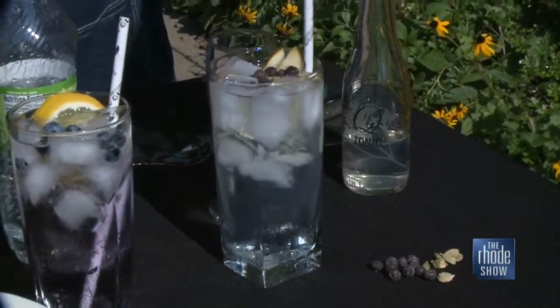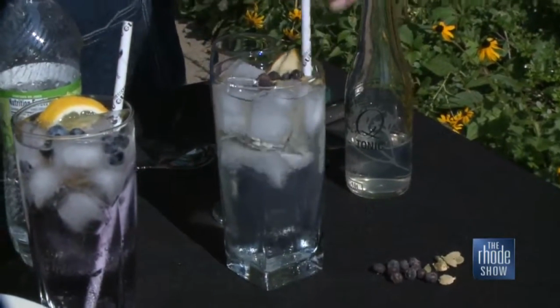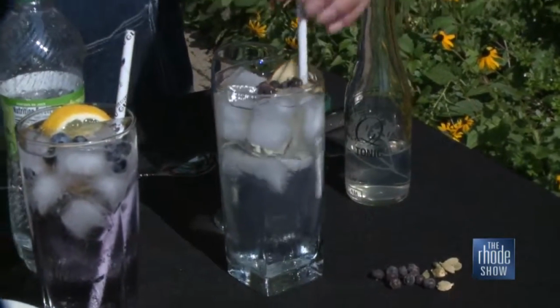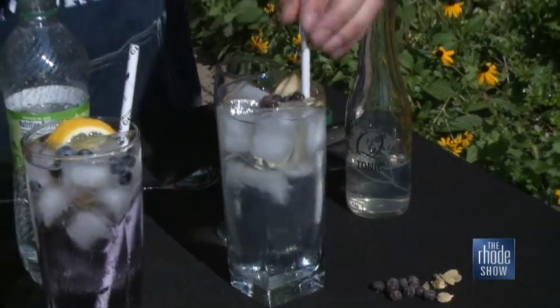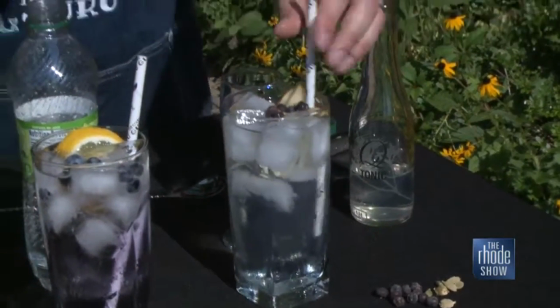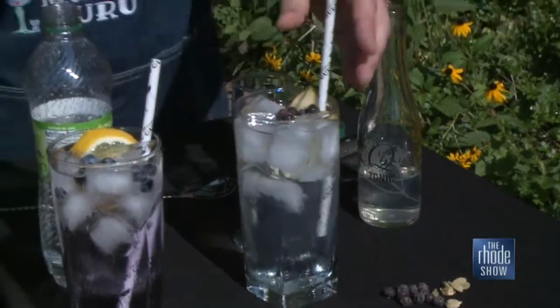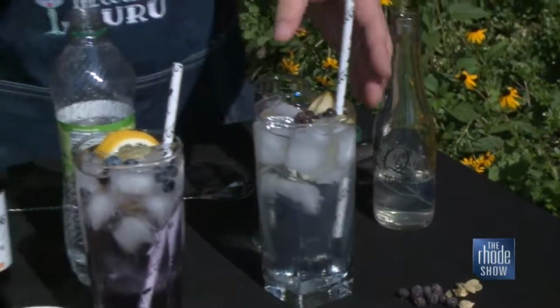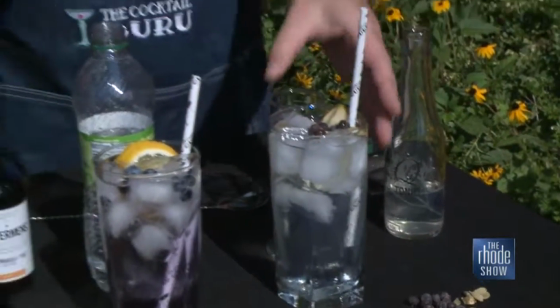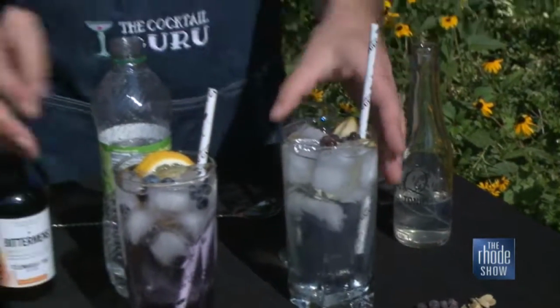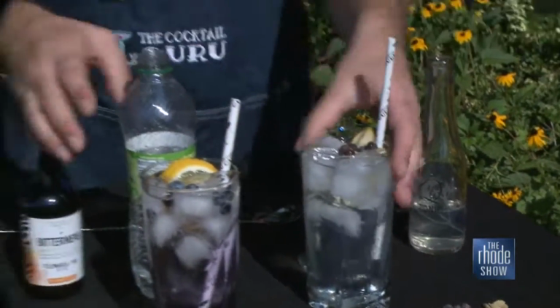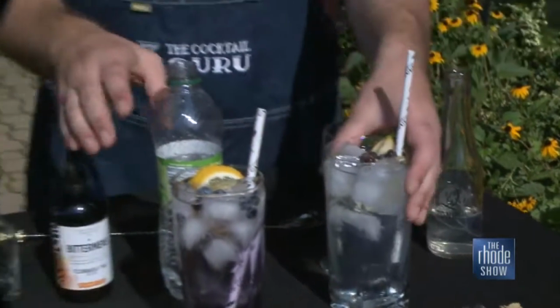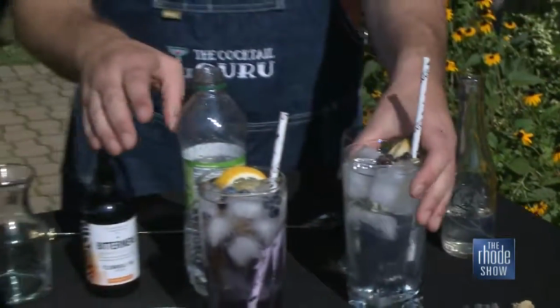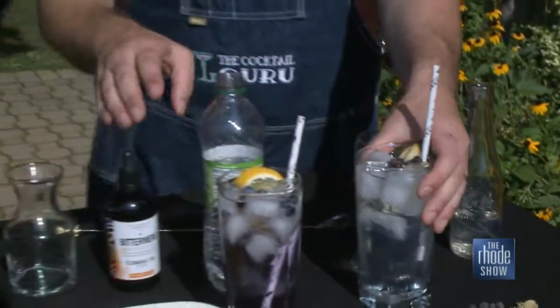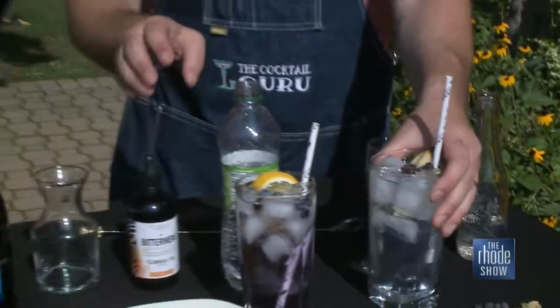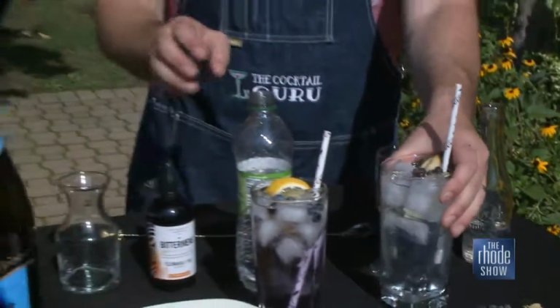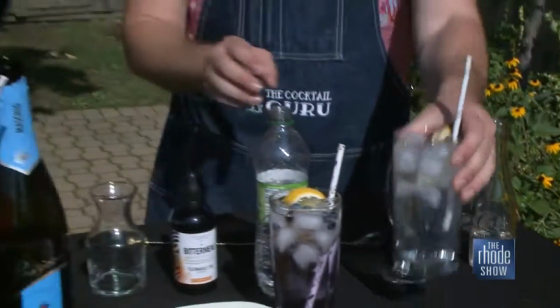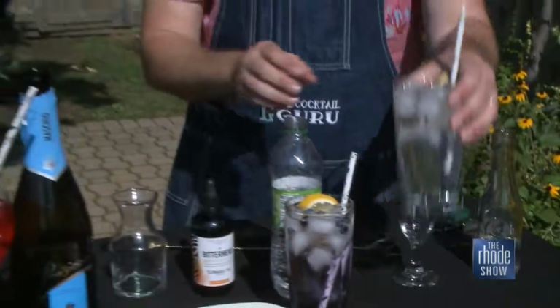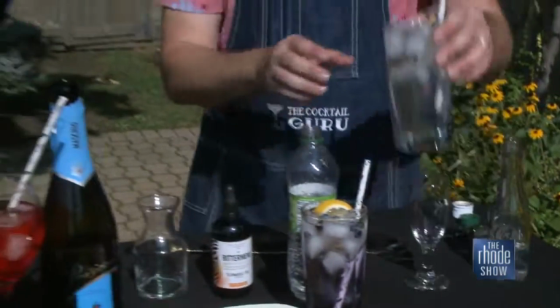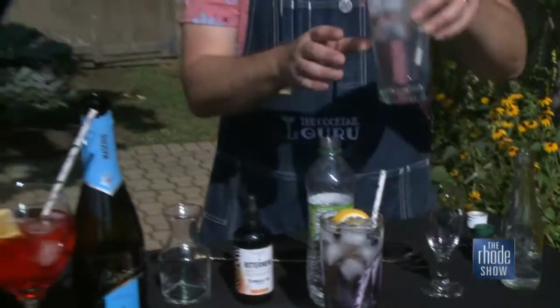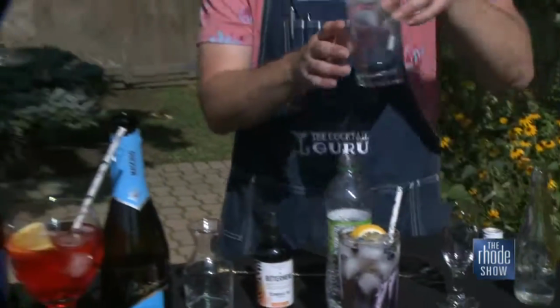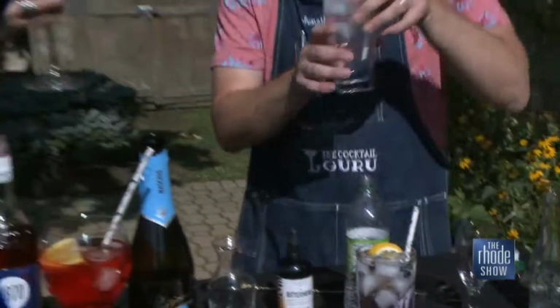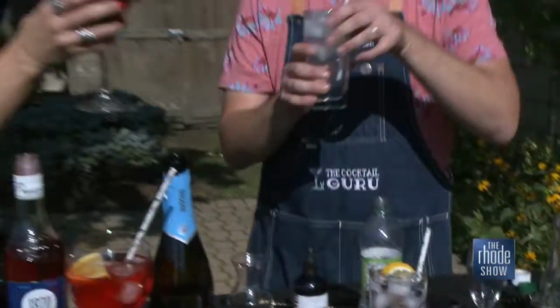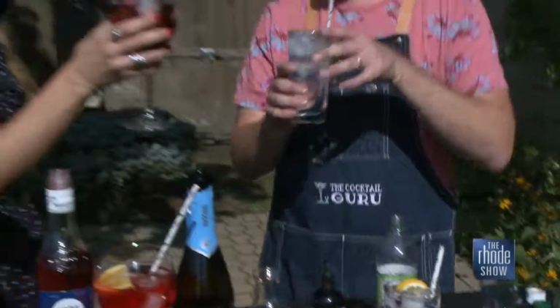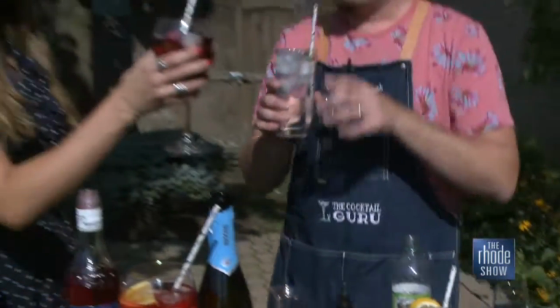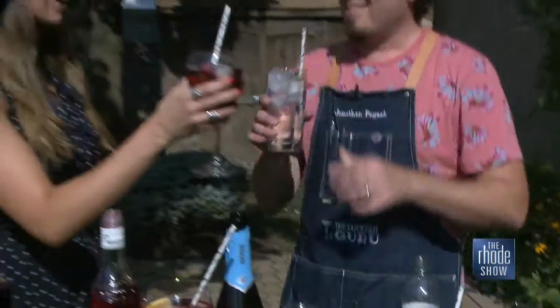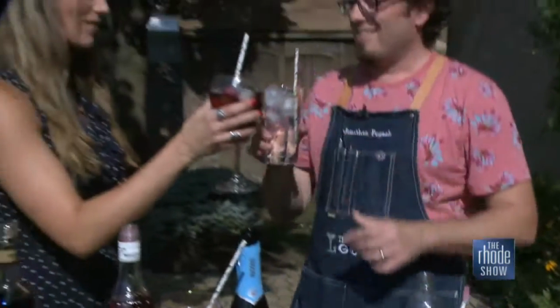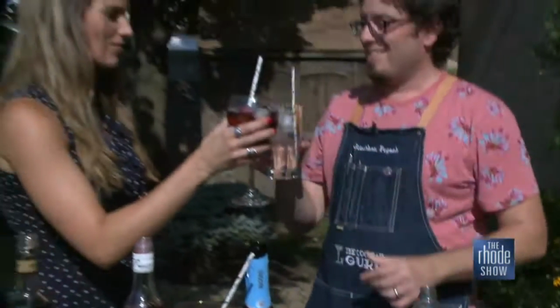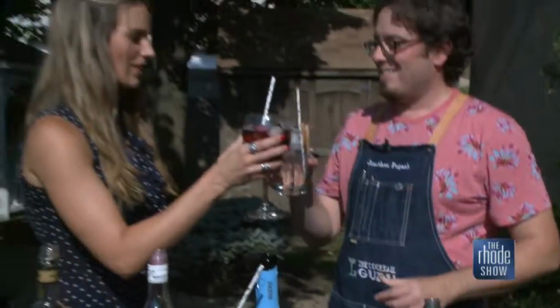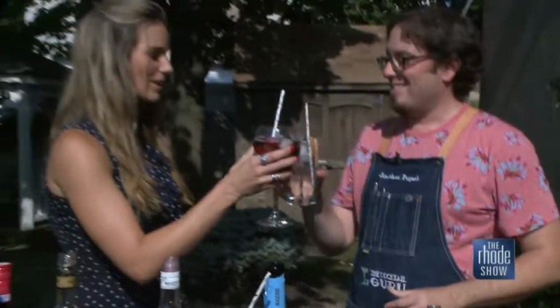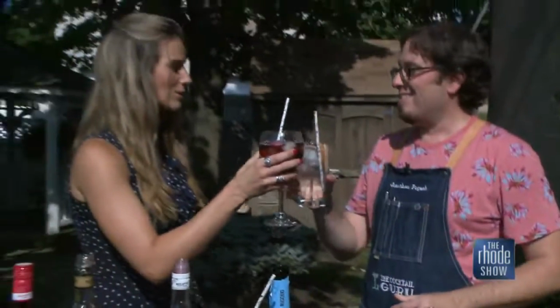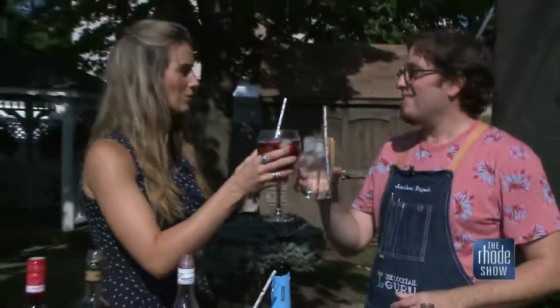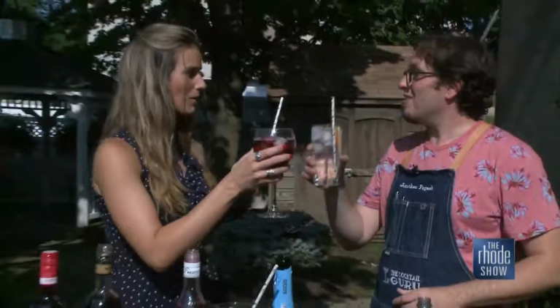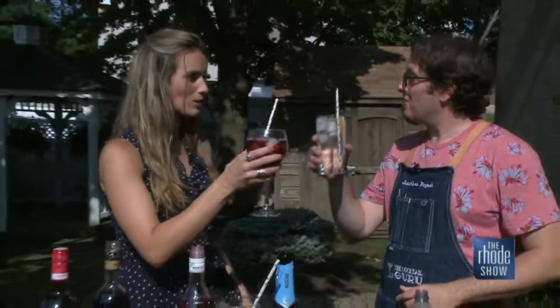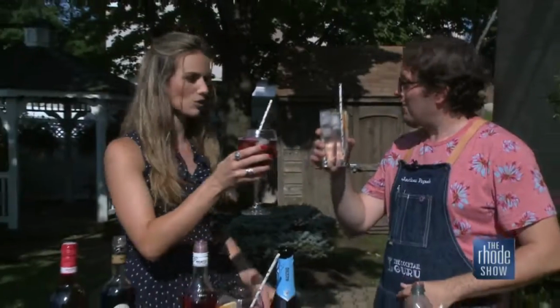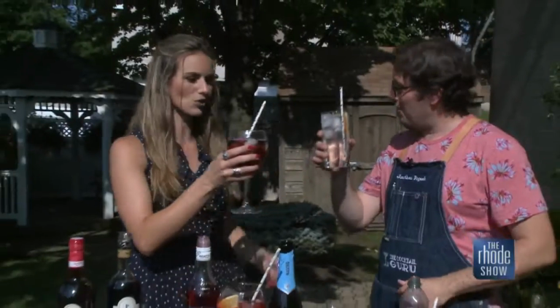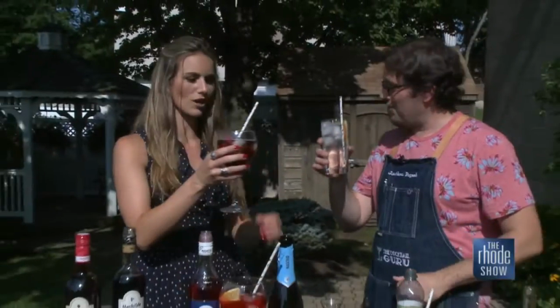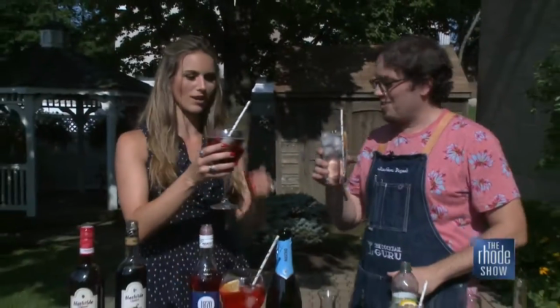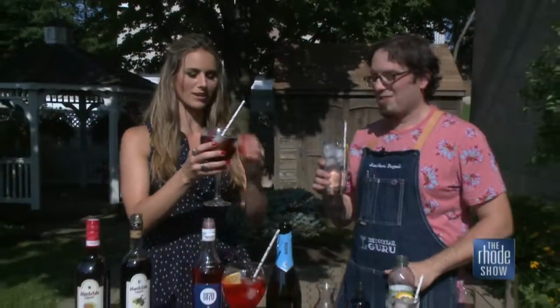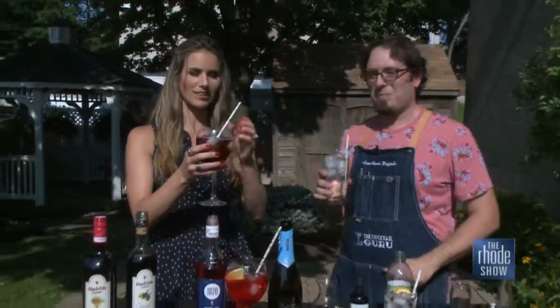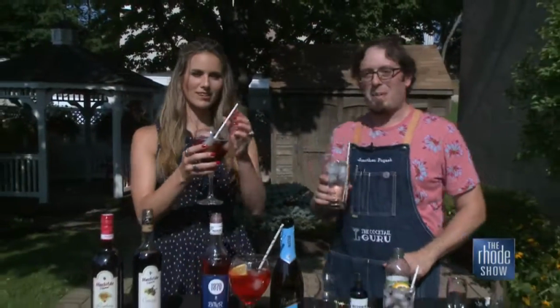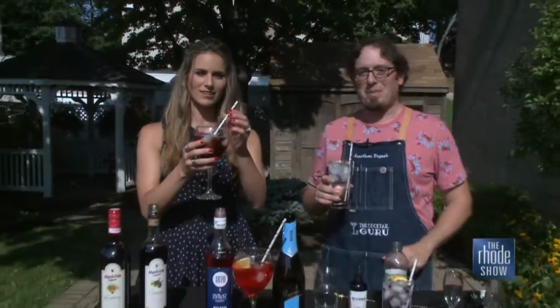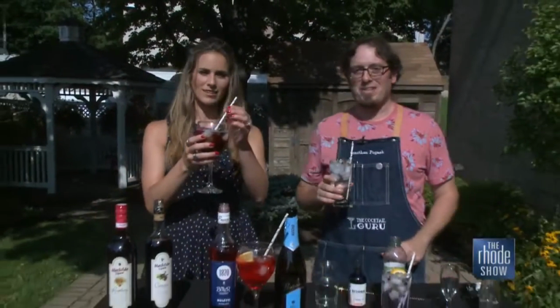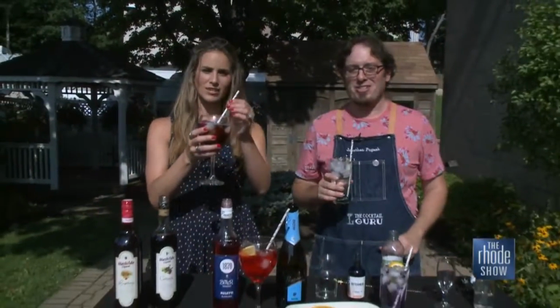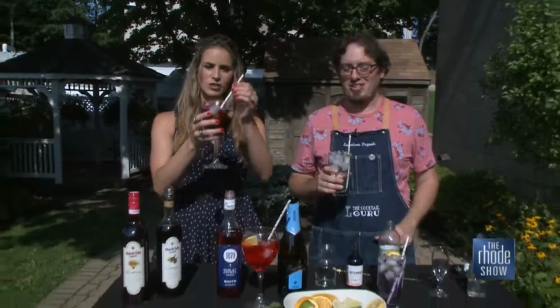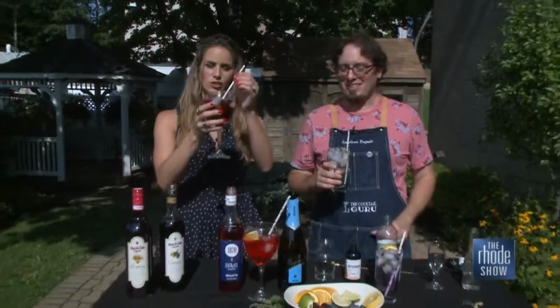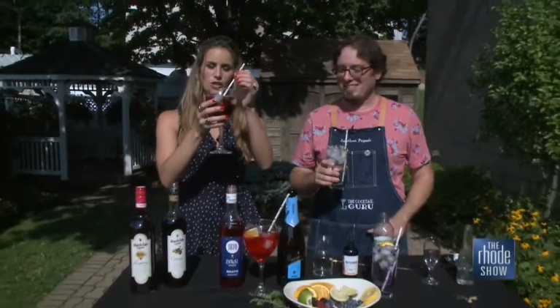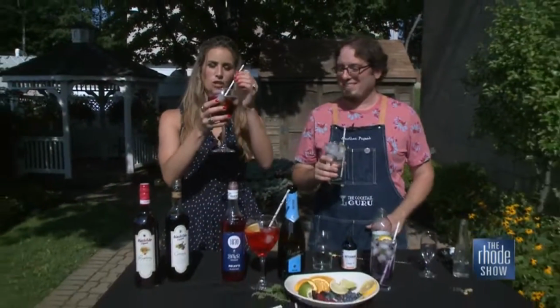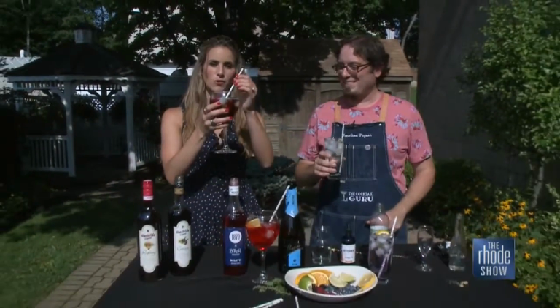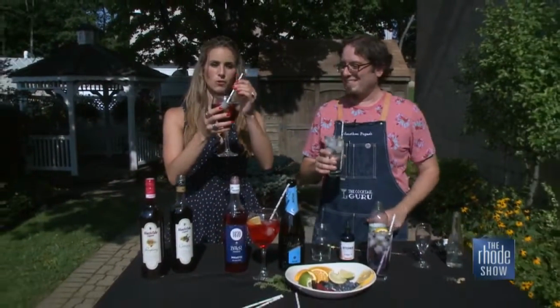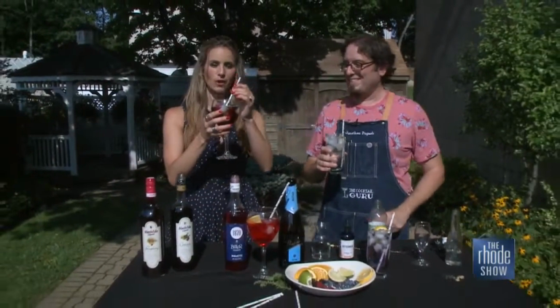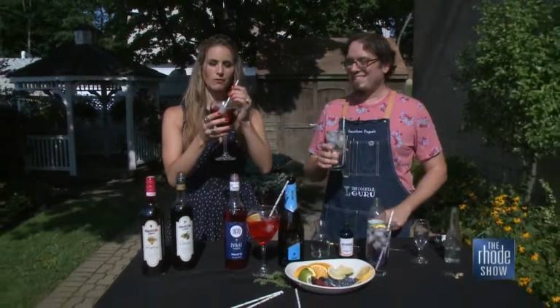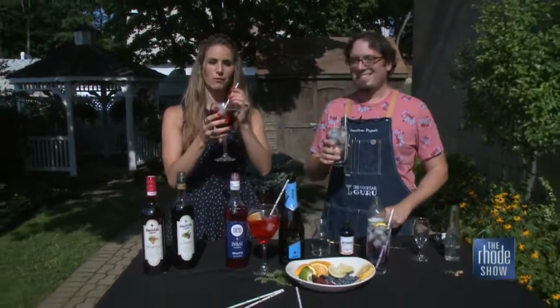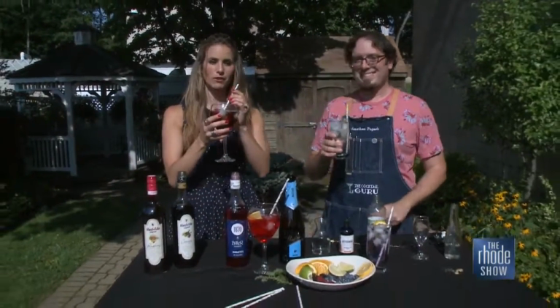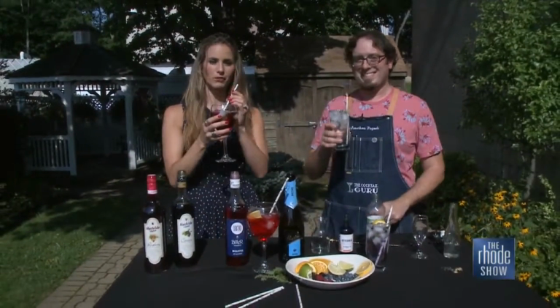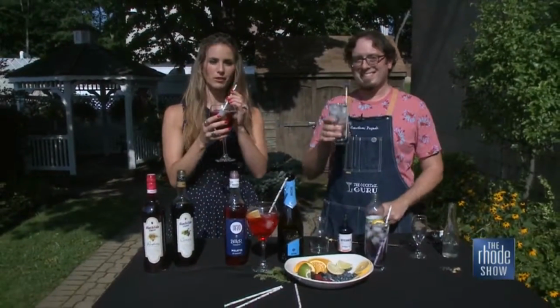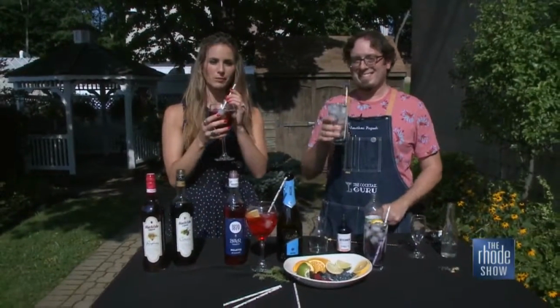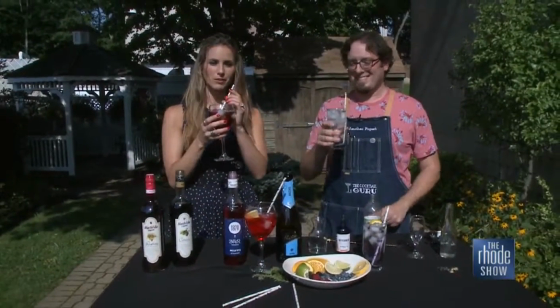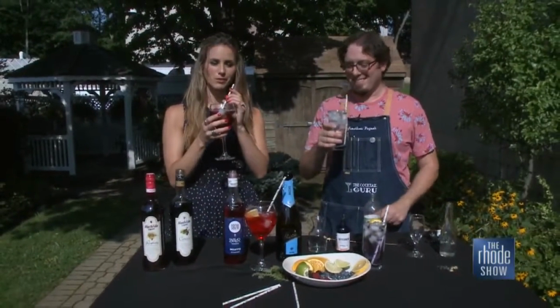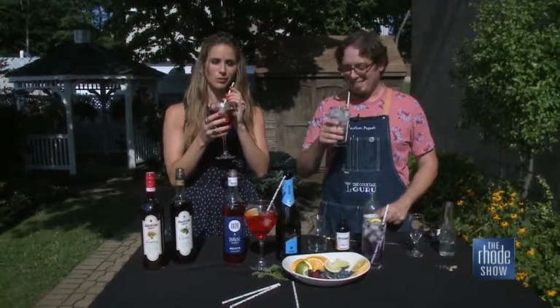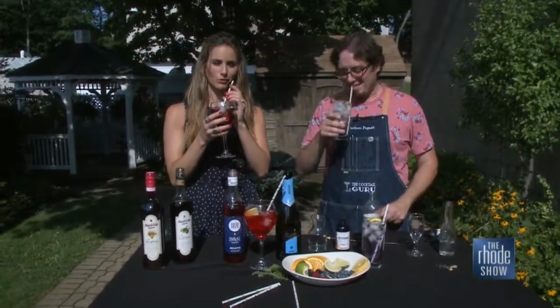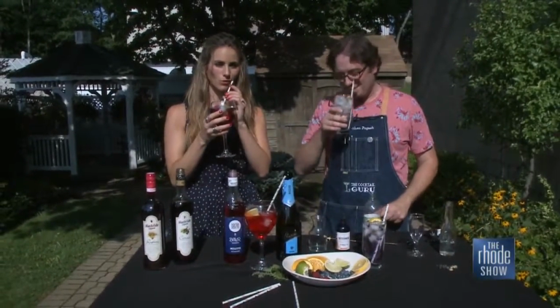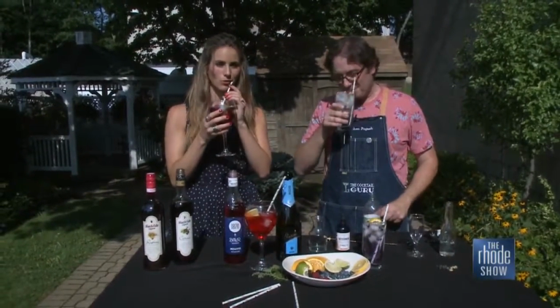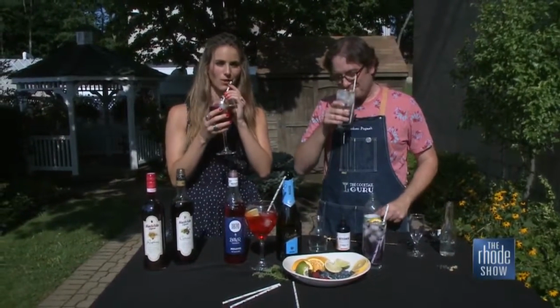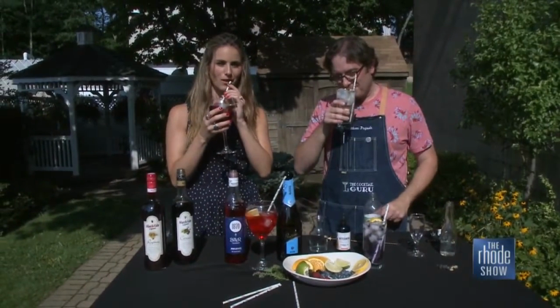All right, so grab your beverage. We'll cheers to the weekend. Thanks so much, Jonathan. It's my pleasure. If you want the recipes, go to roadshow.com.